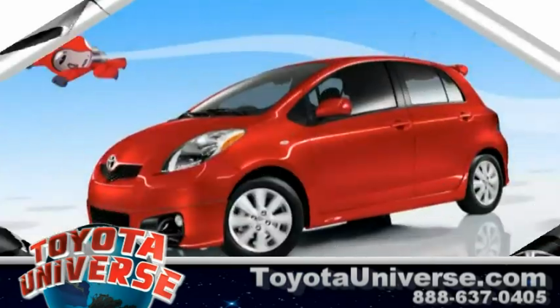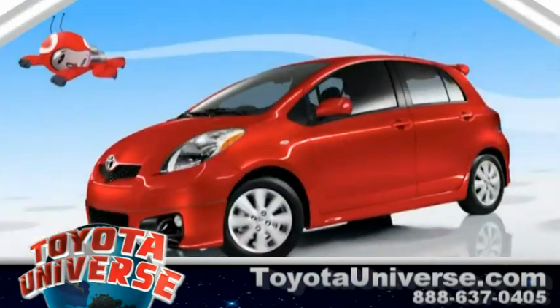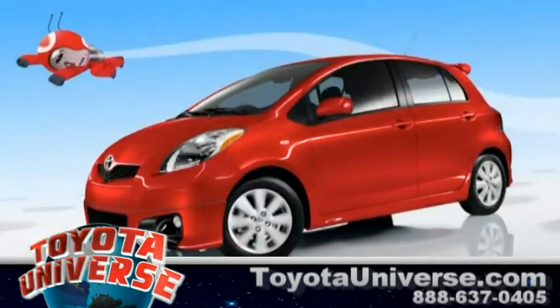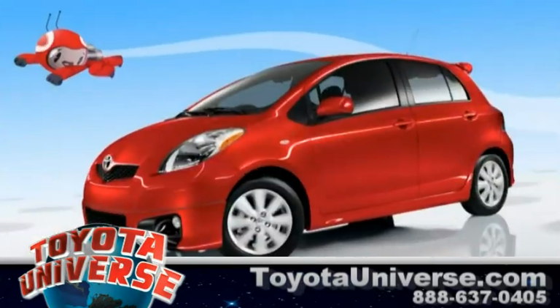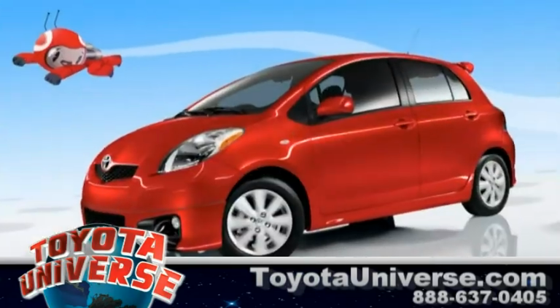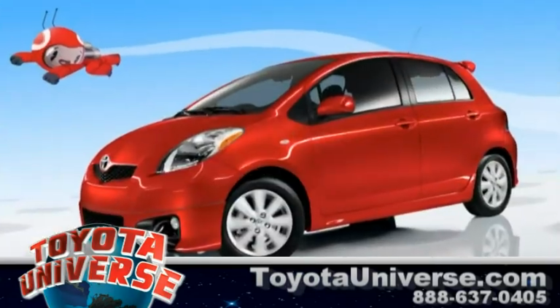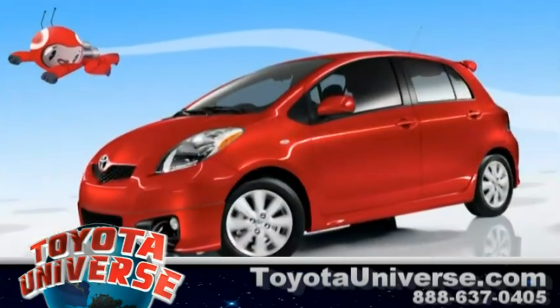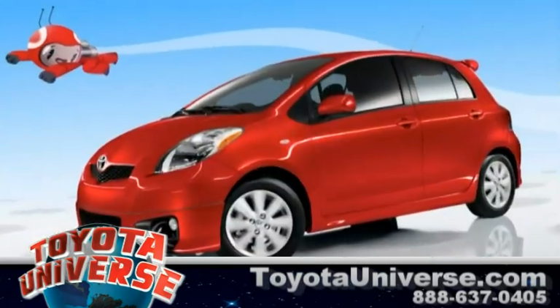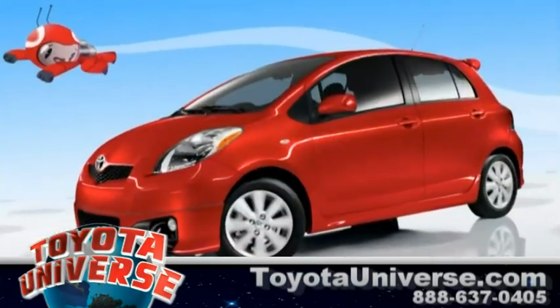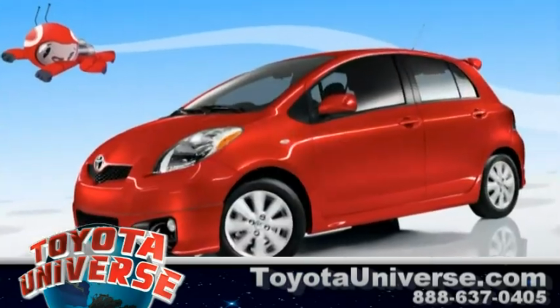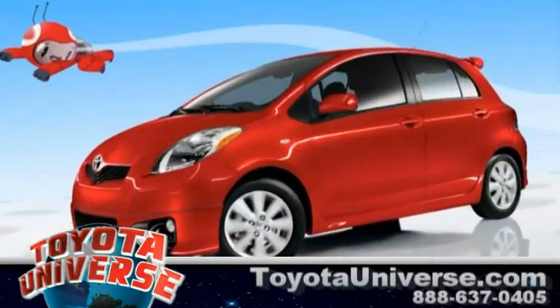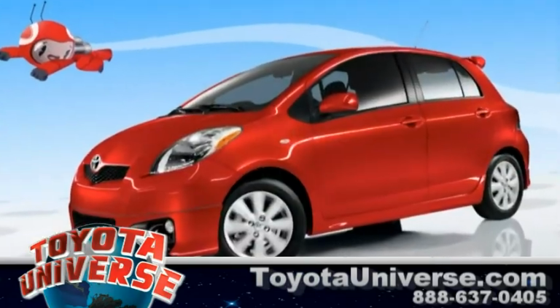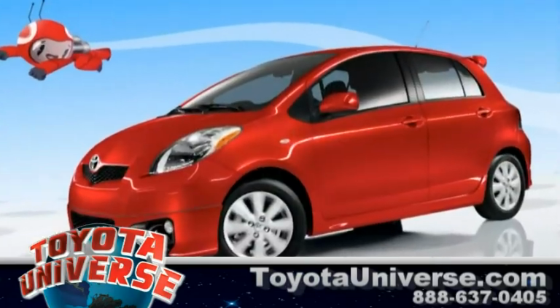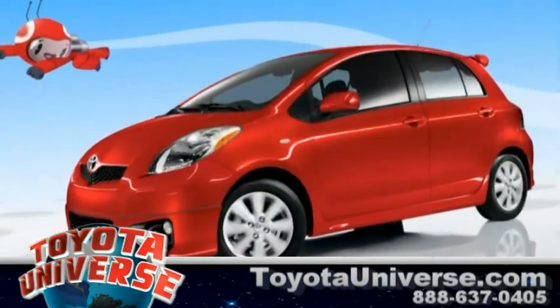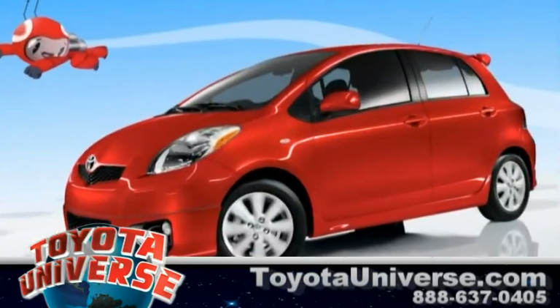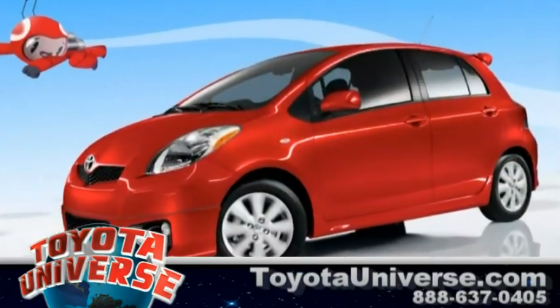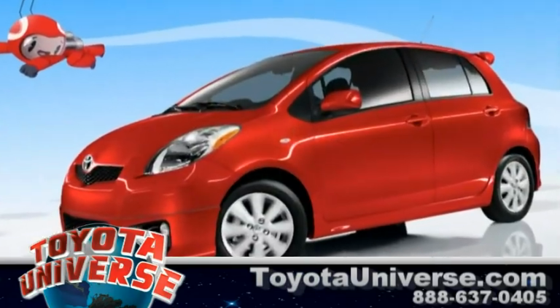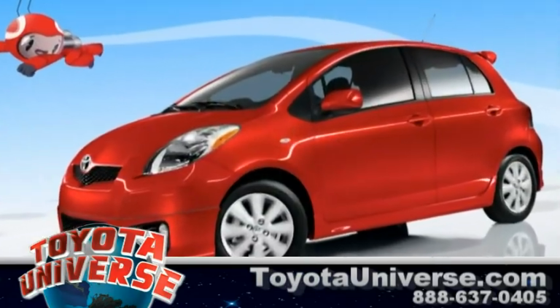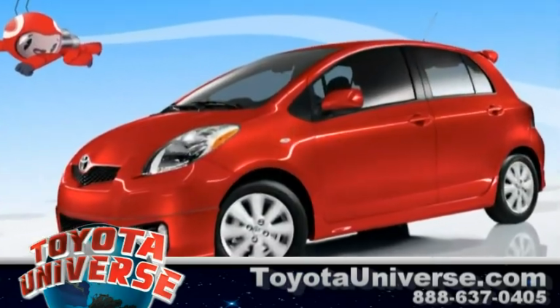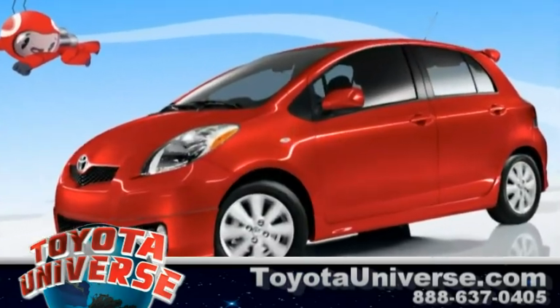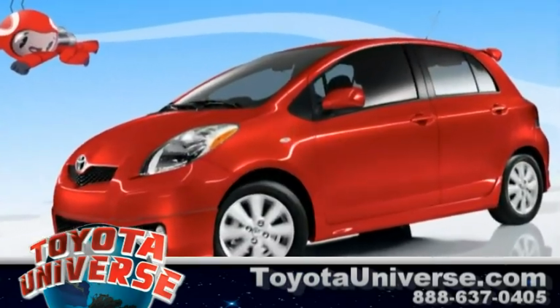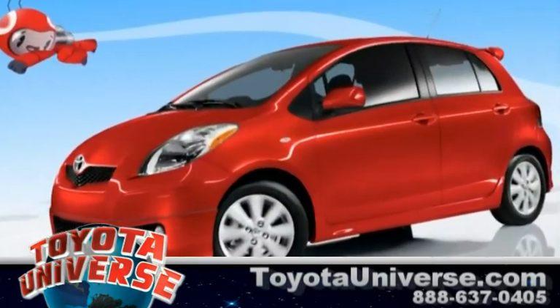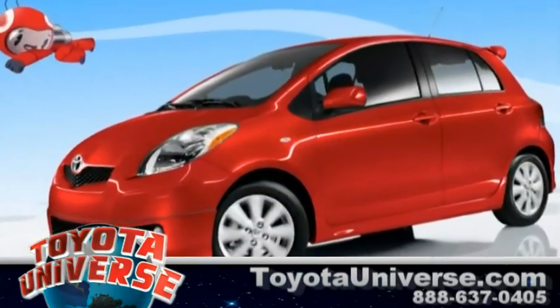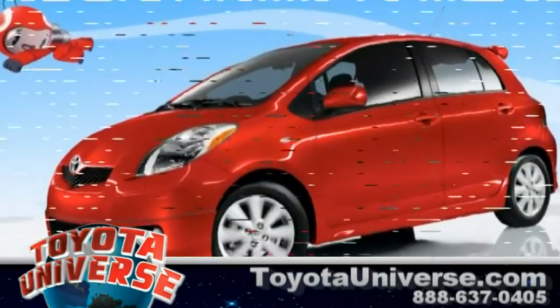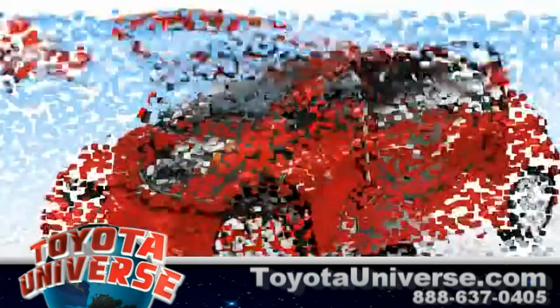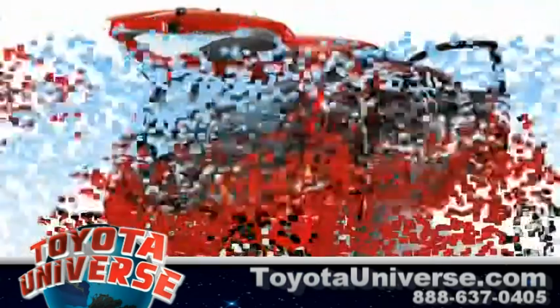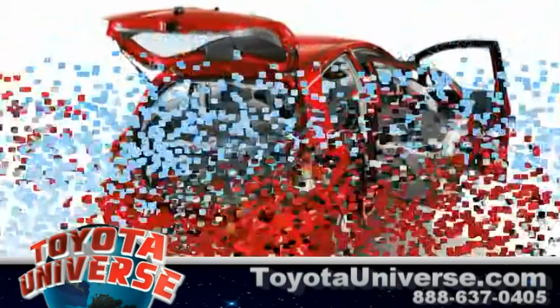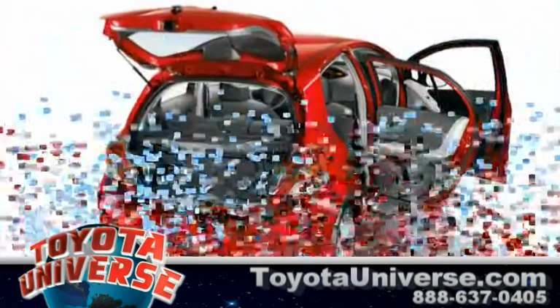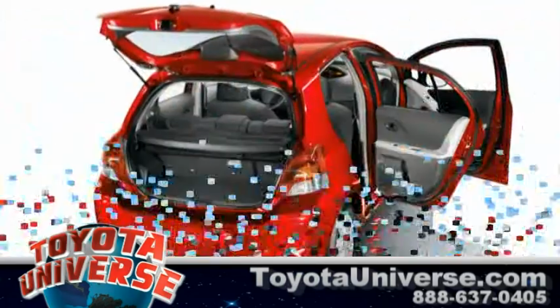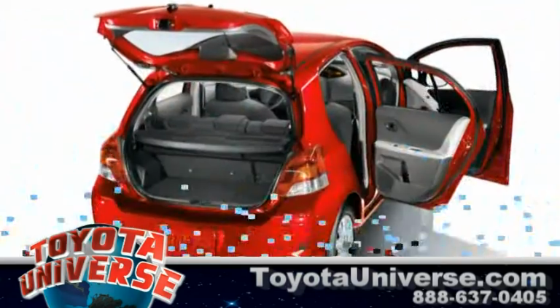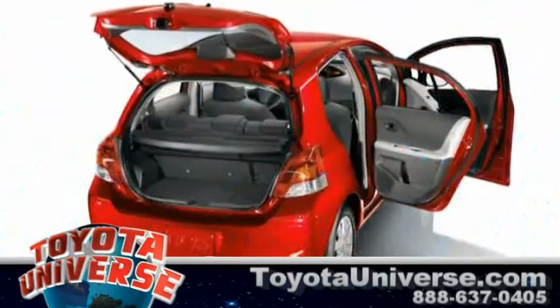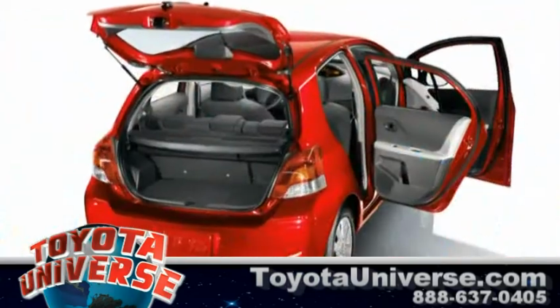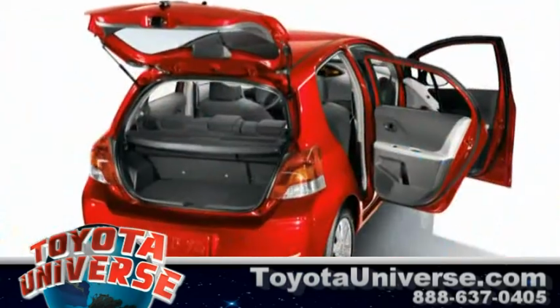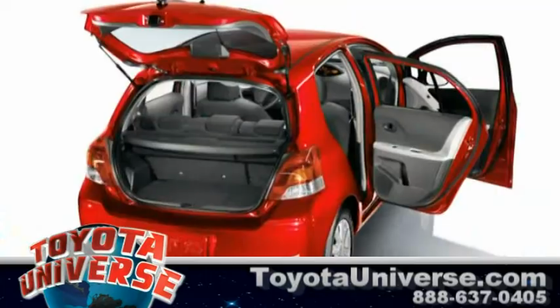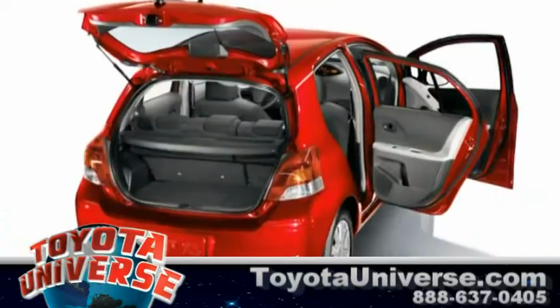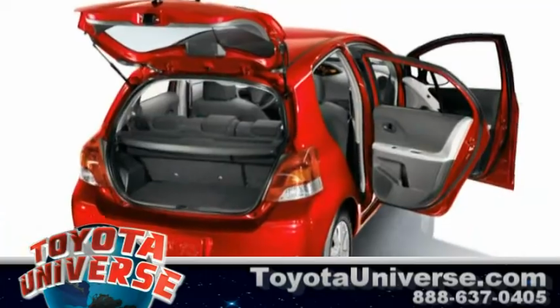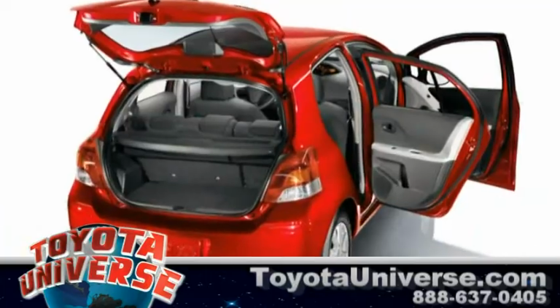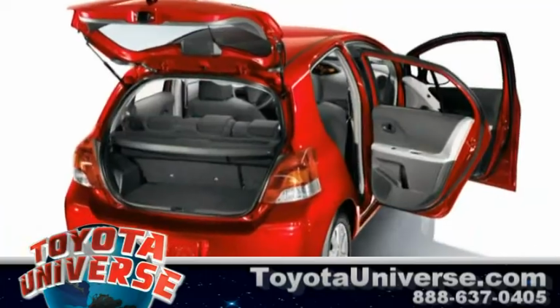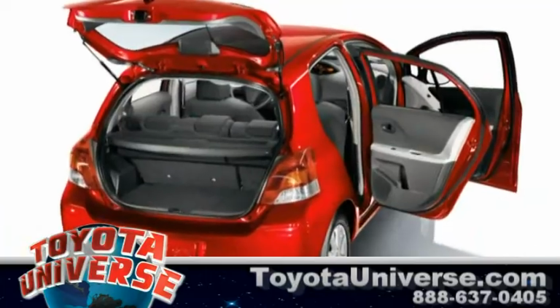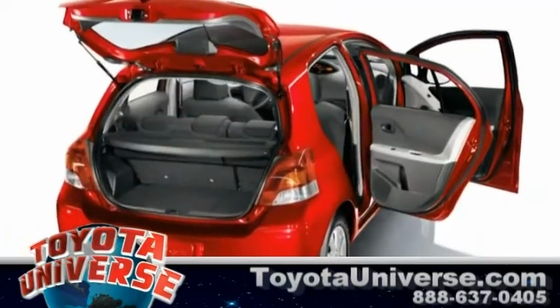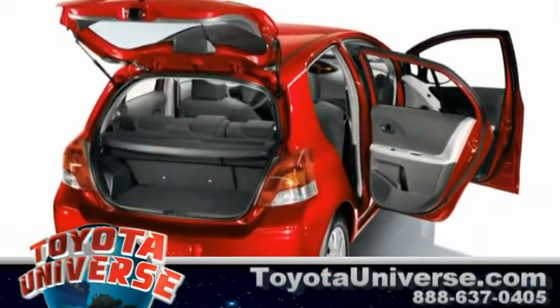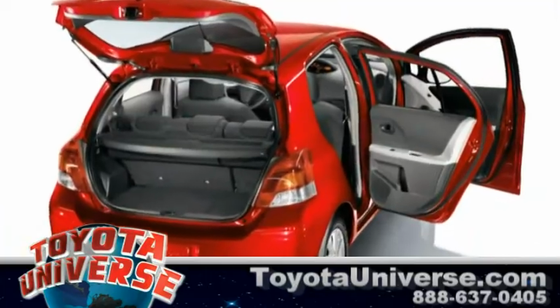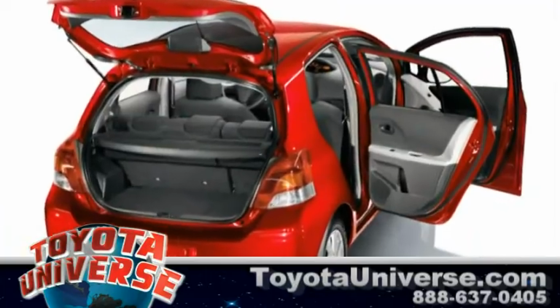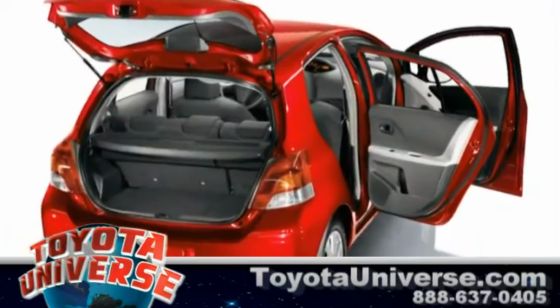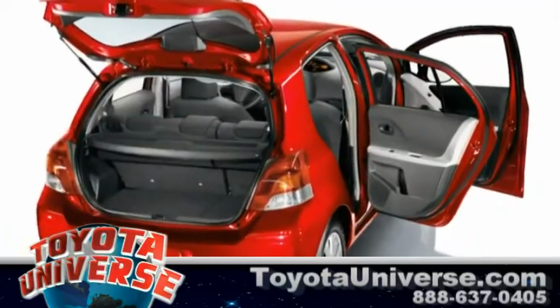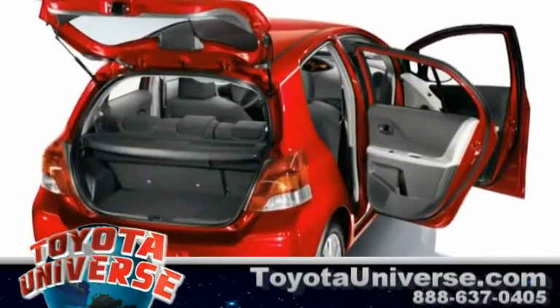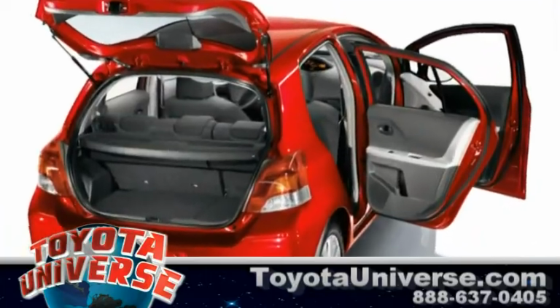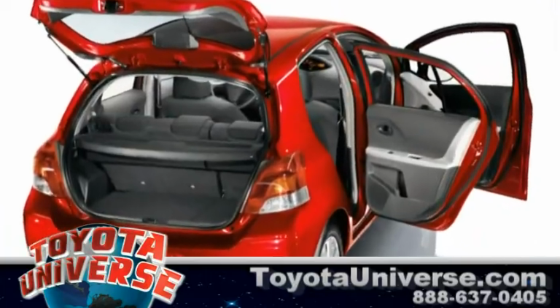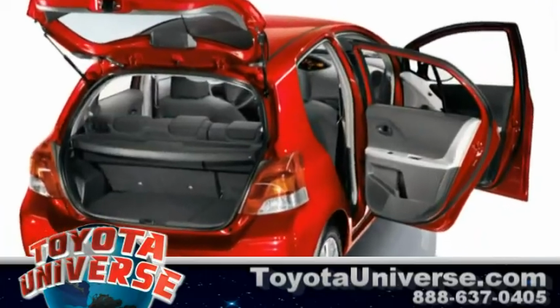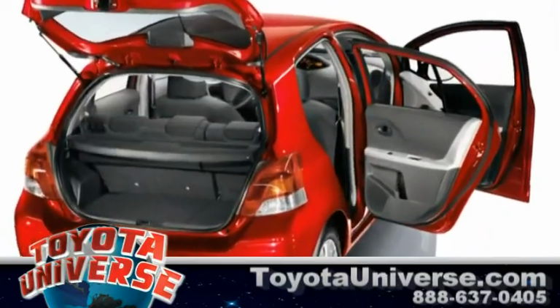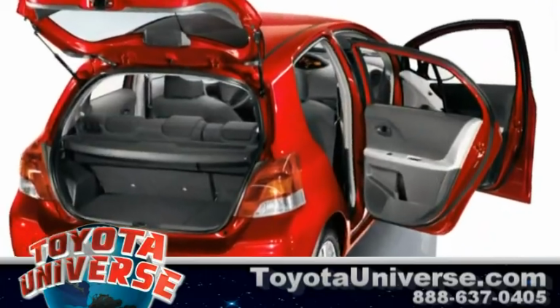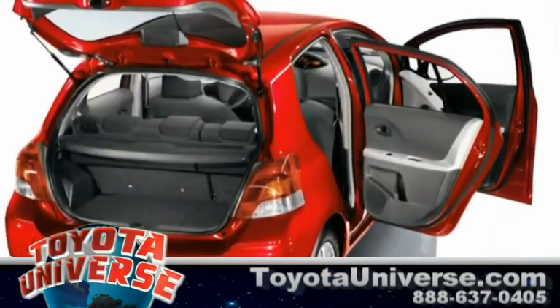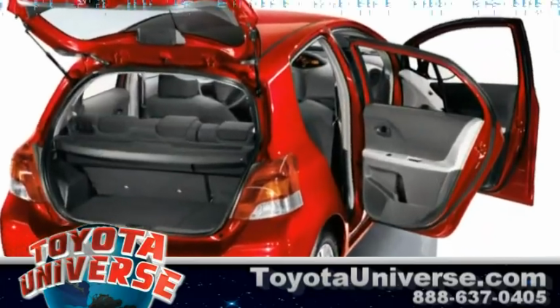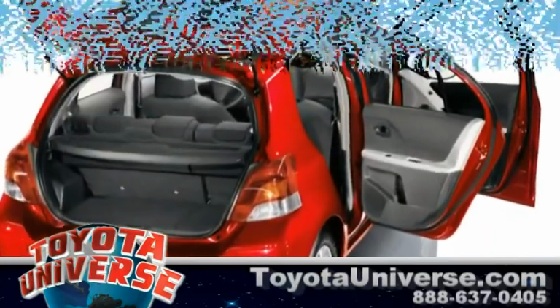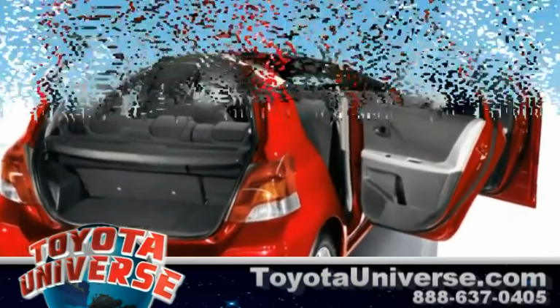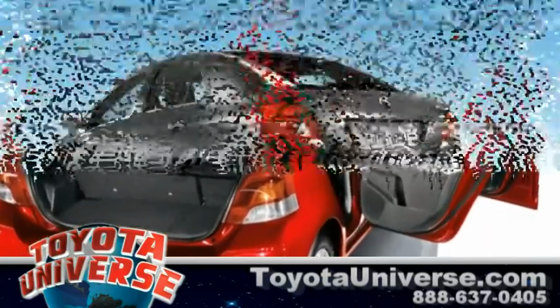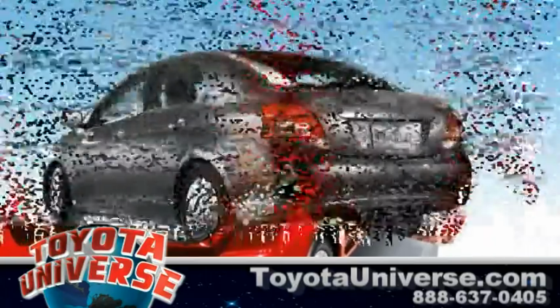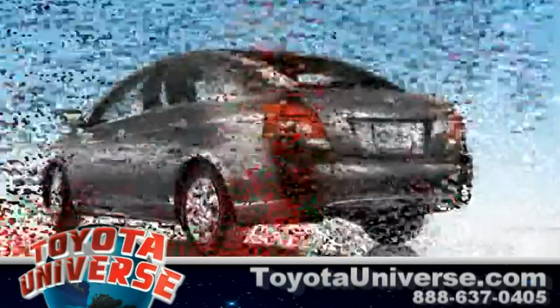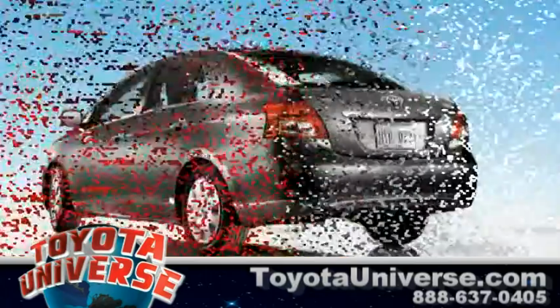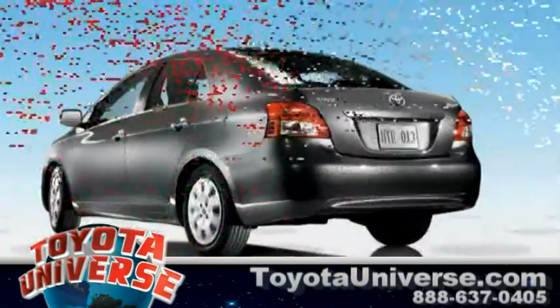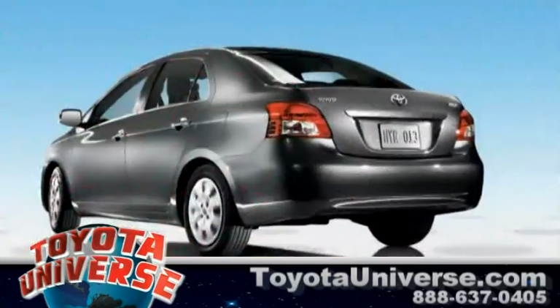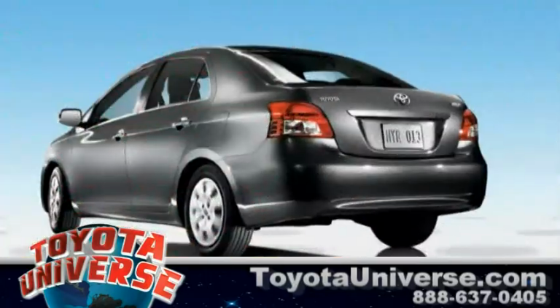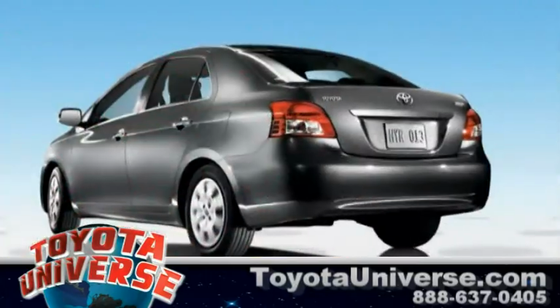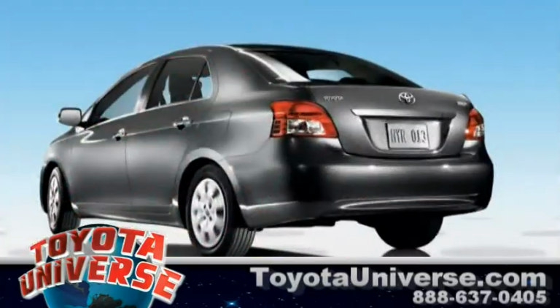Toyota Yaris buyers can choose from three different options: three-door liftback, five-door liftback, and four-door sedan.